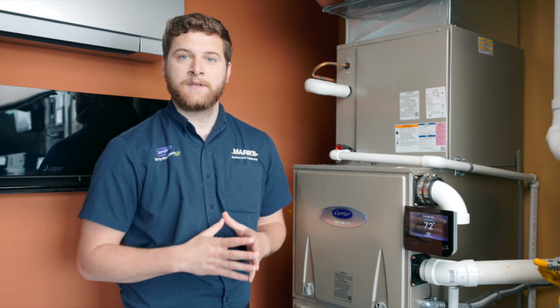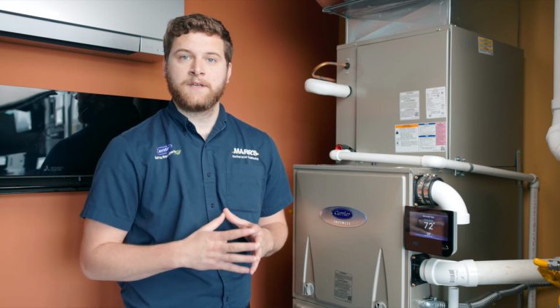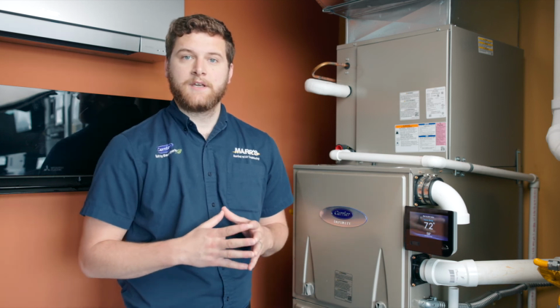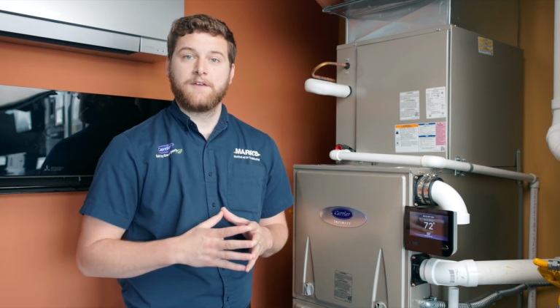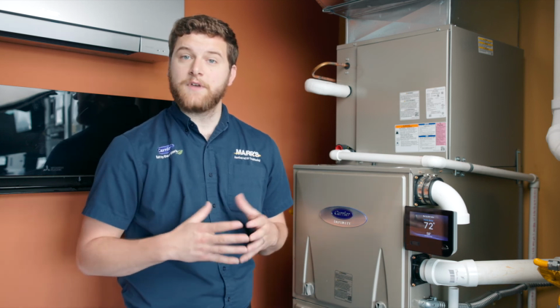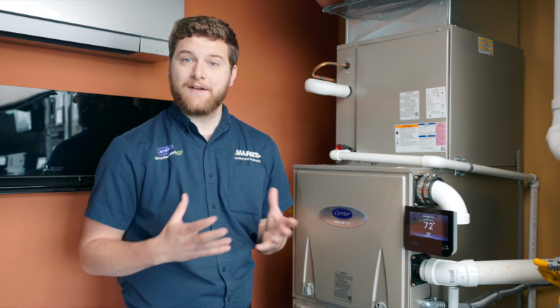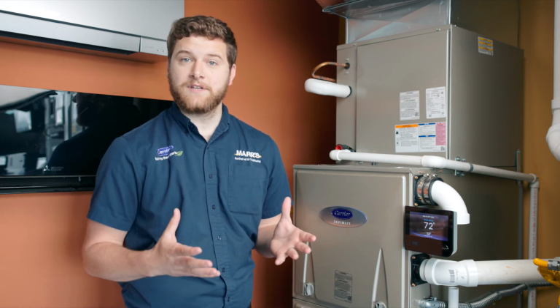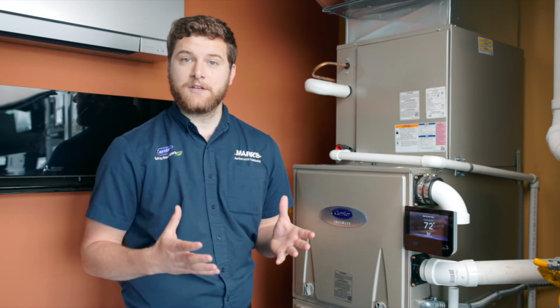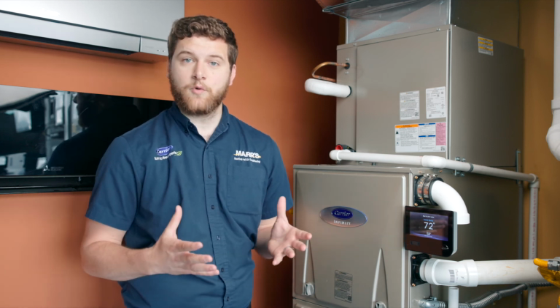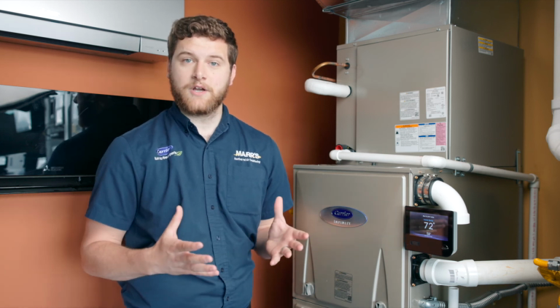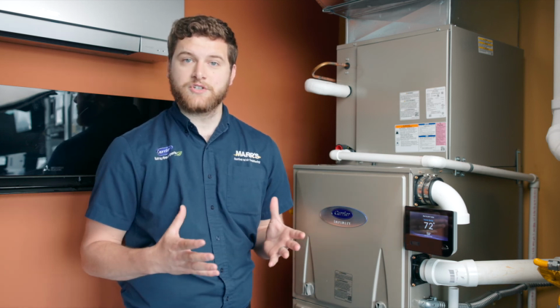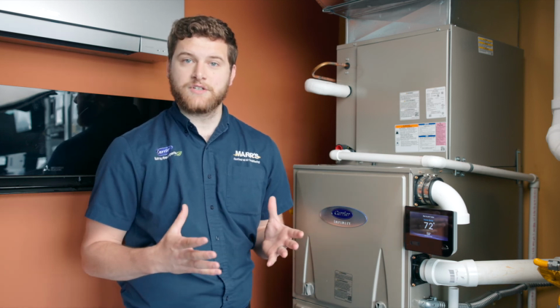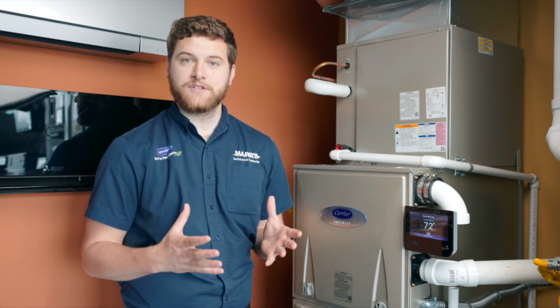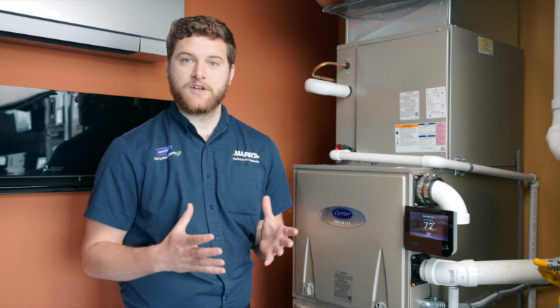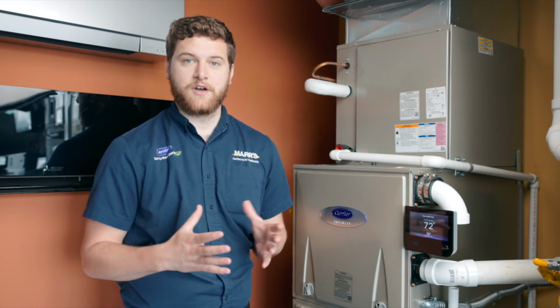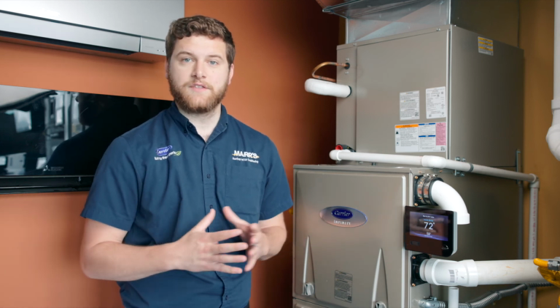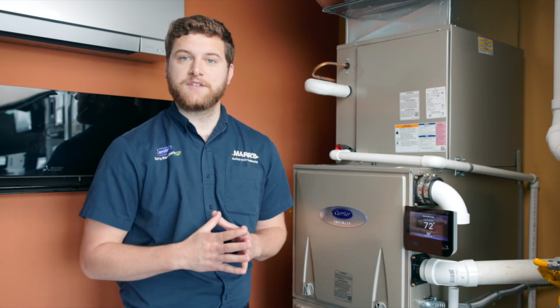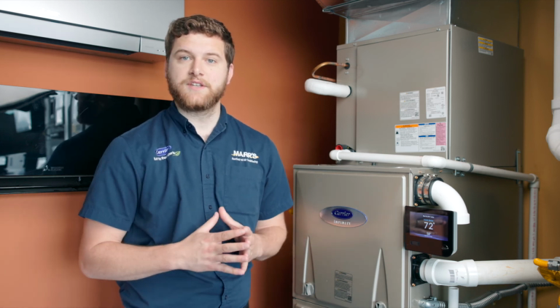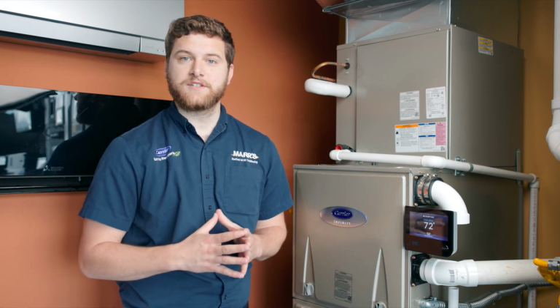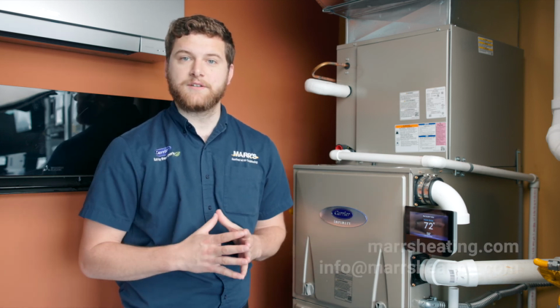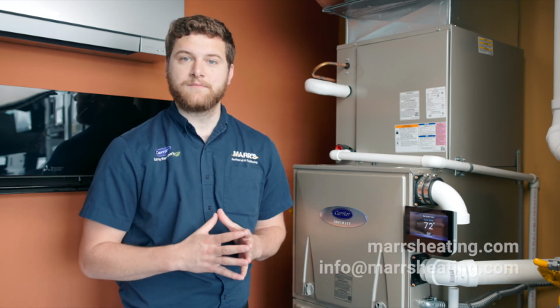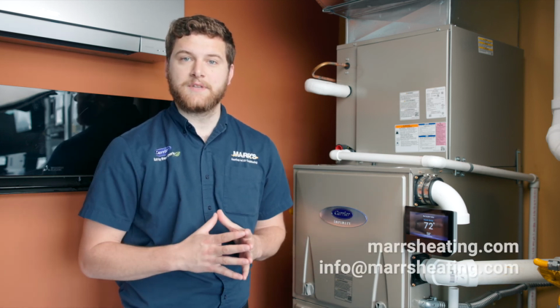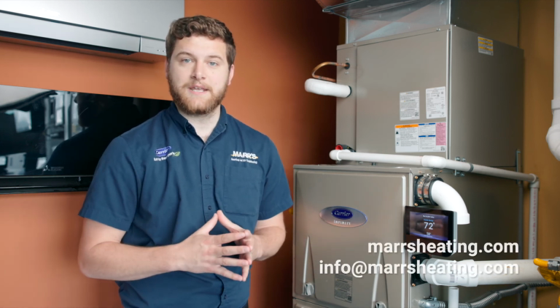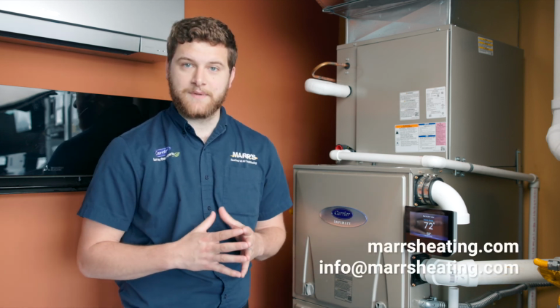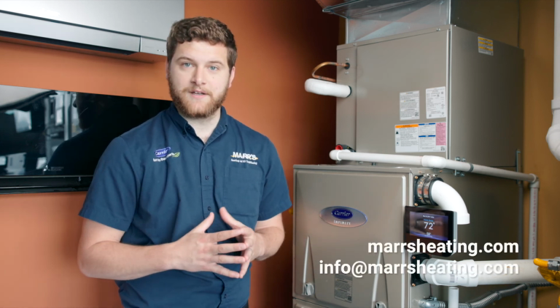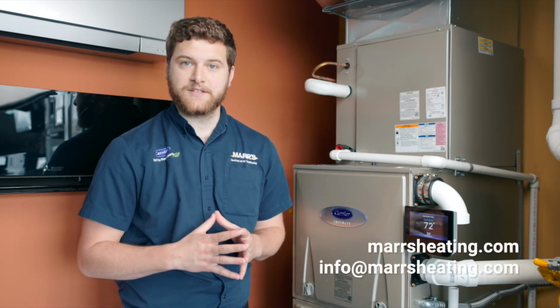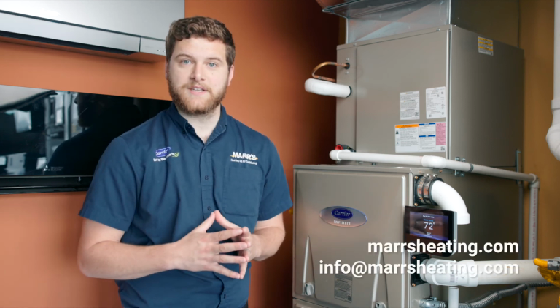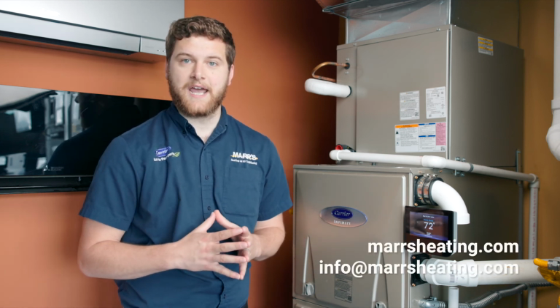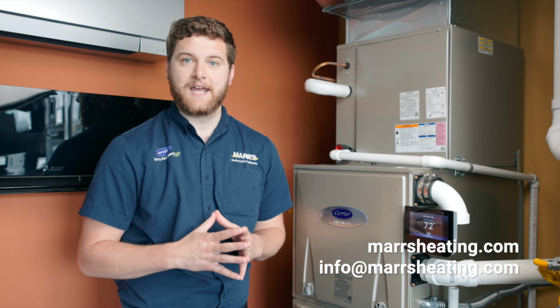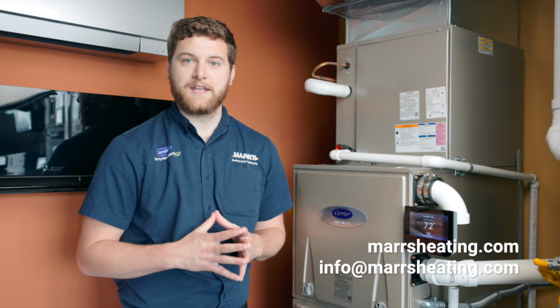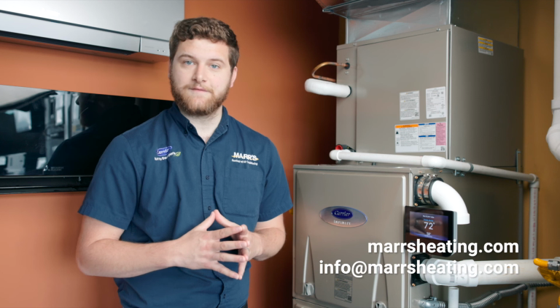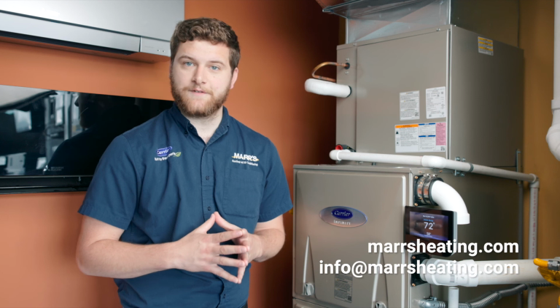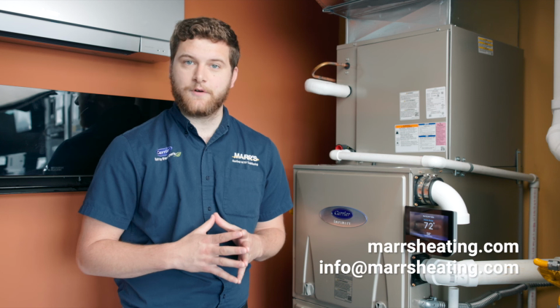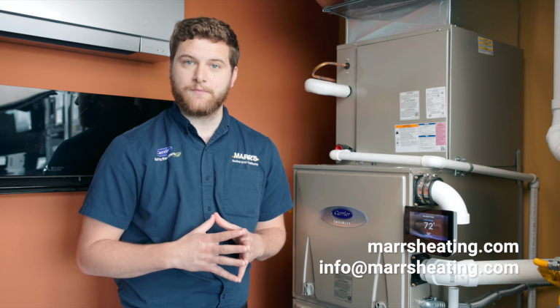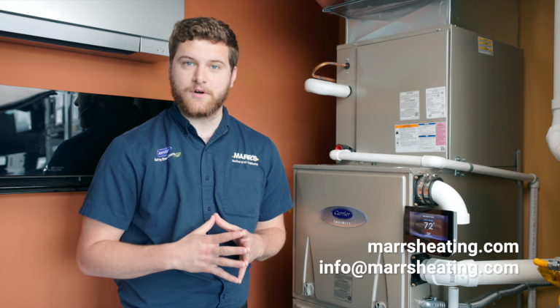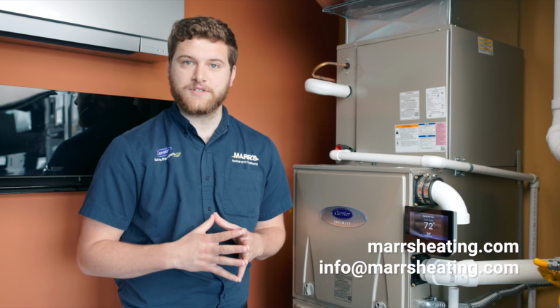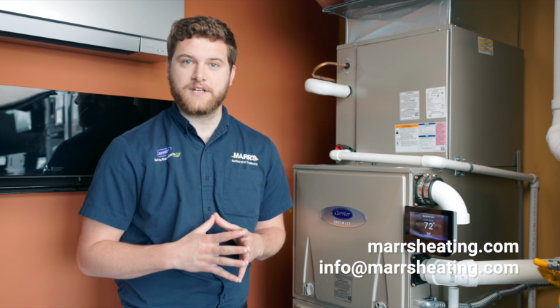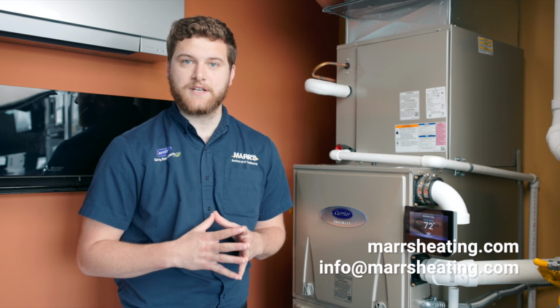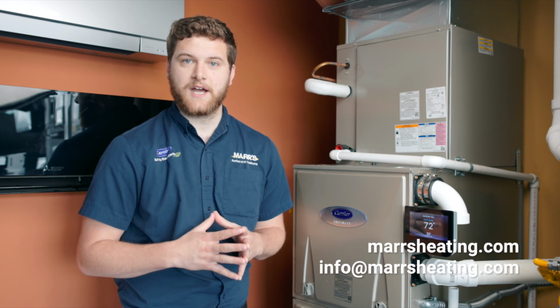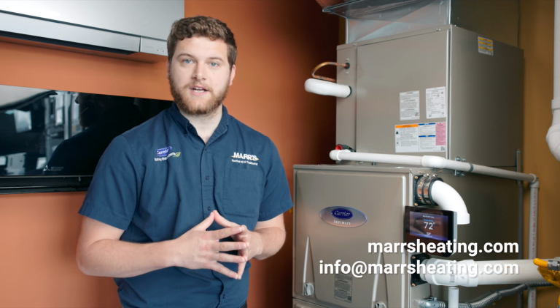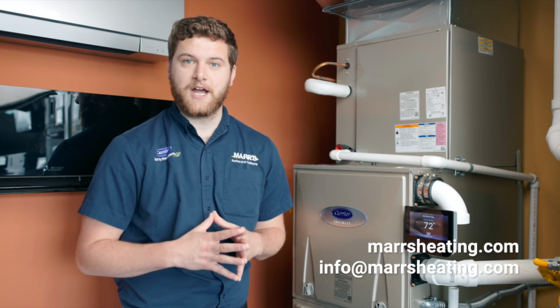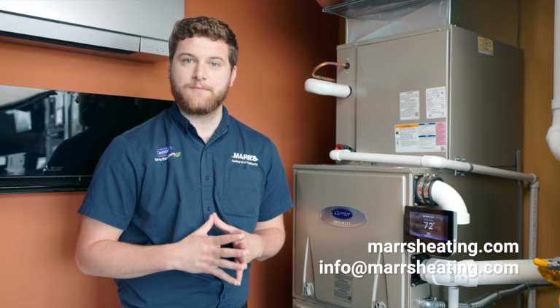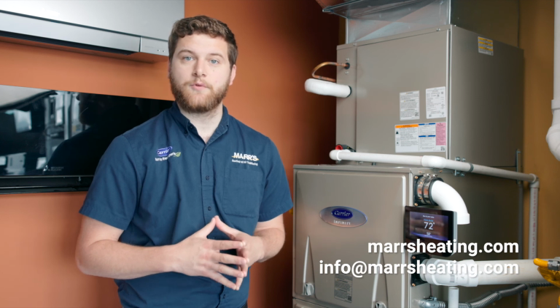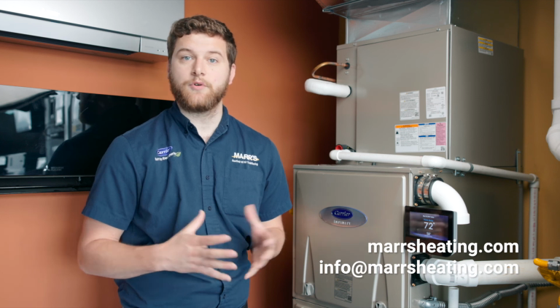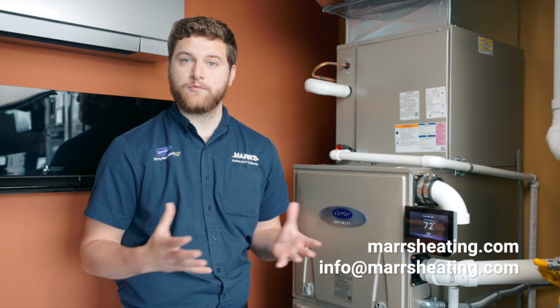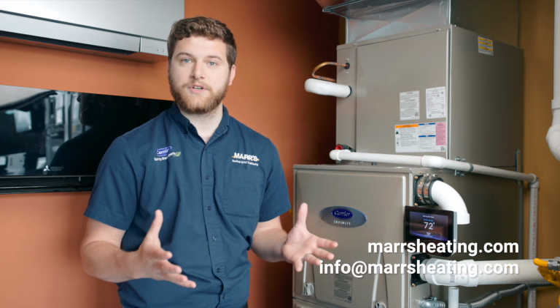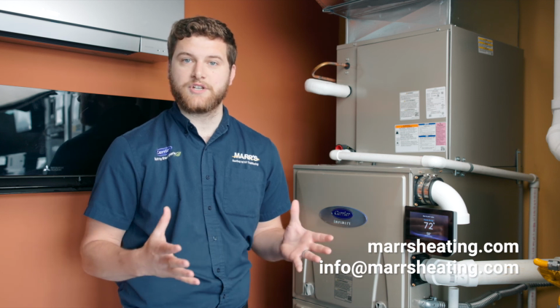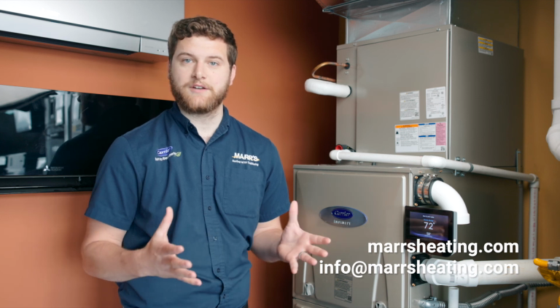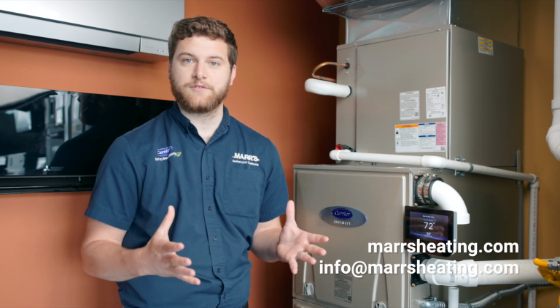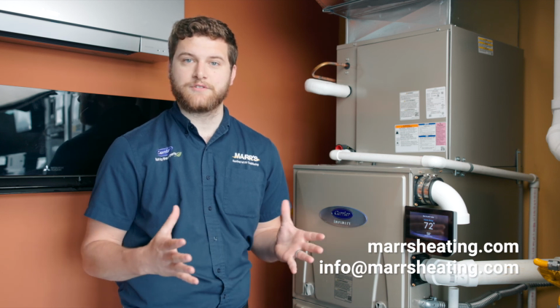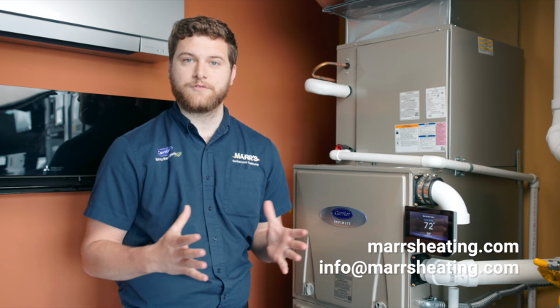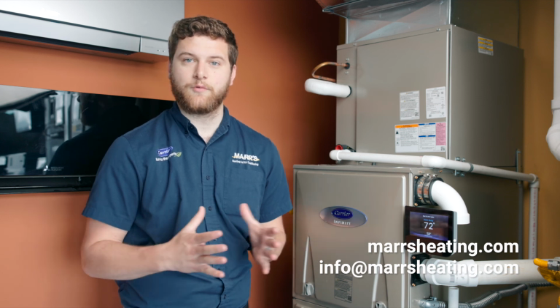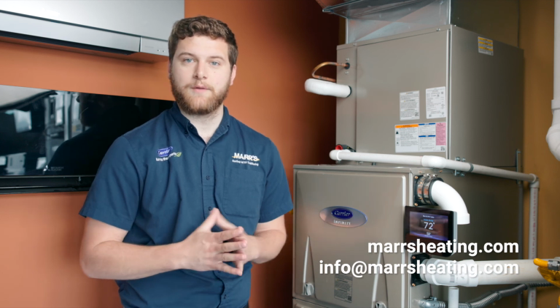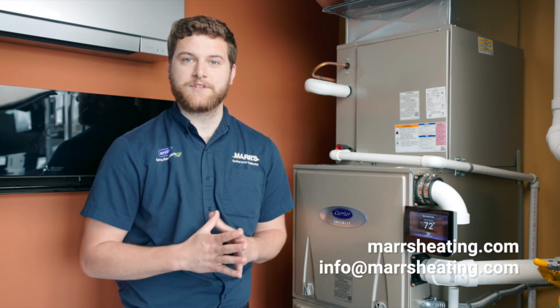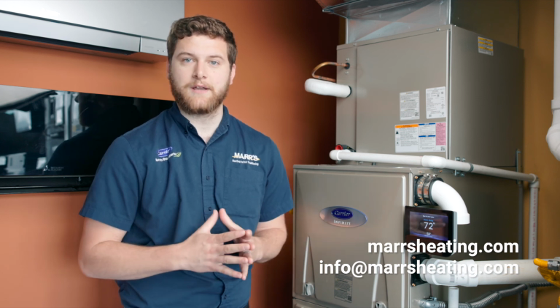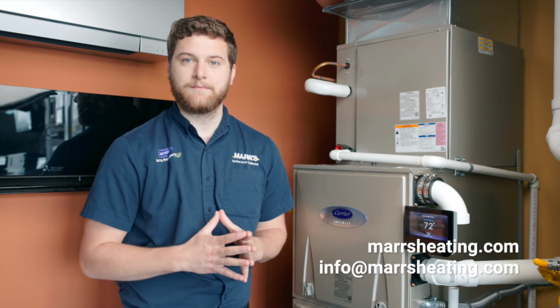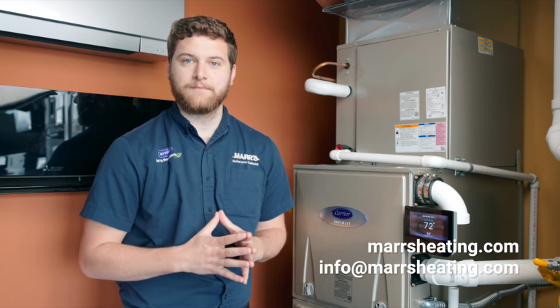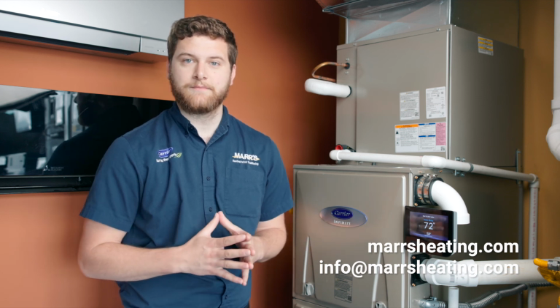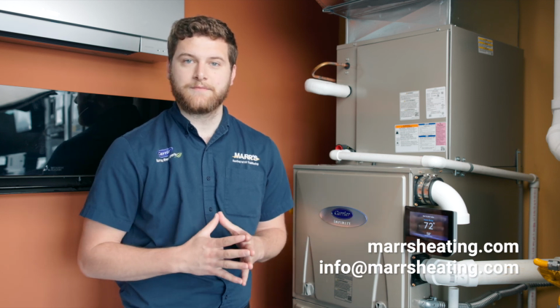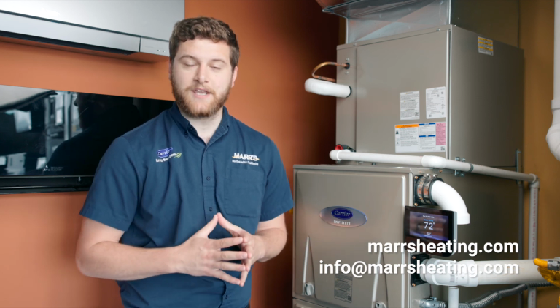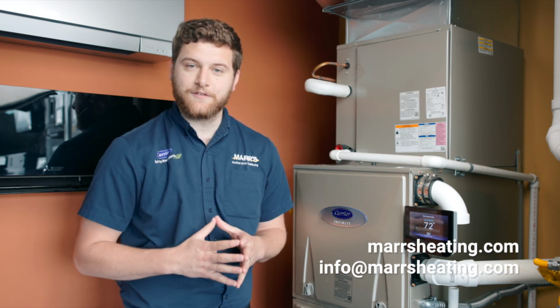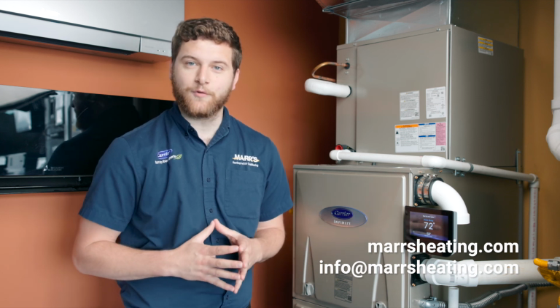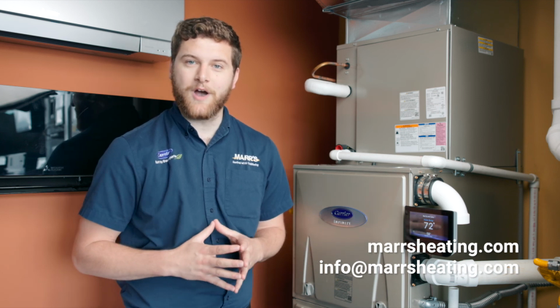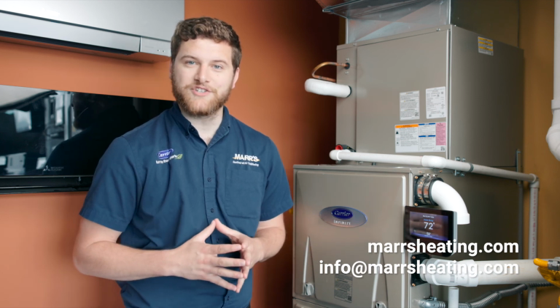If you have any questions on this system, email us at info@marsheating.com or reach out to us through our website. Thank you for watching.